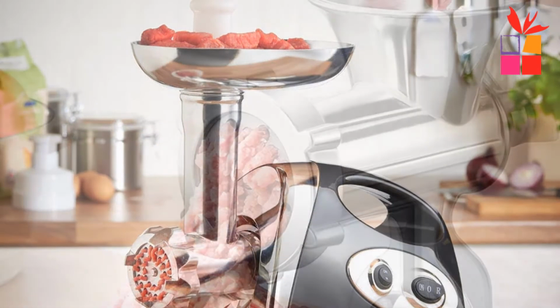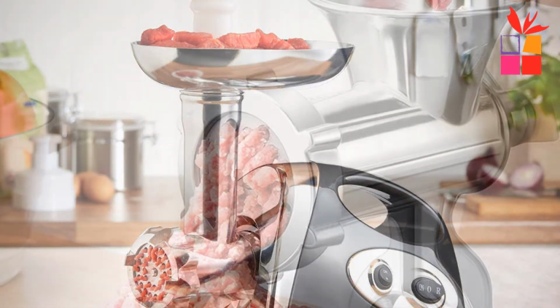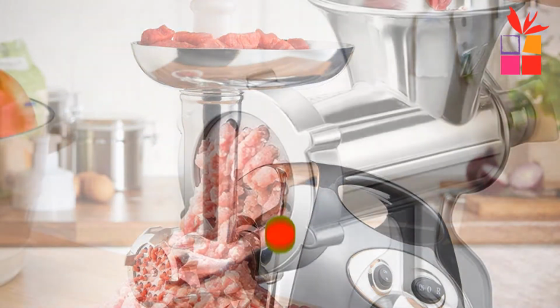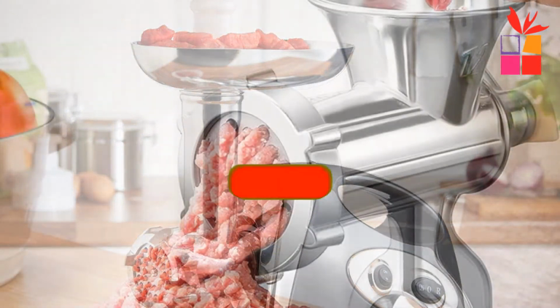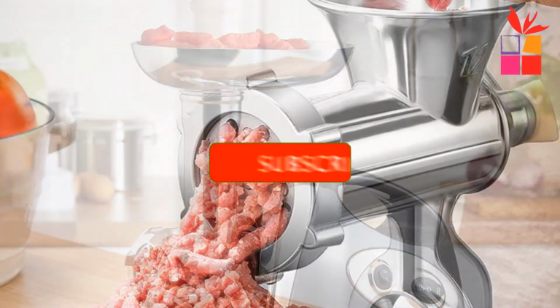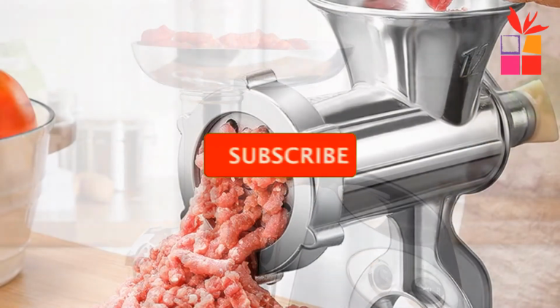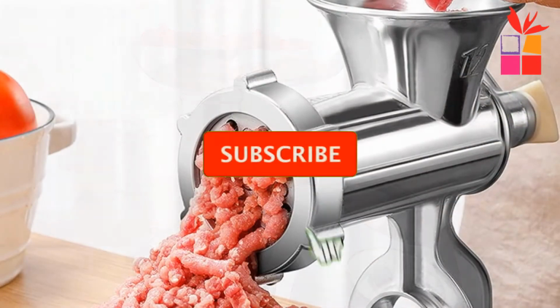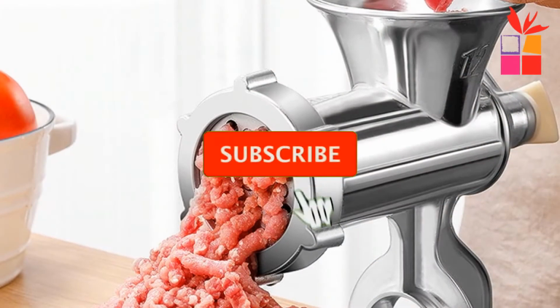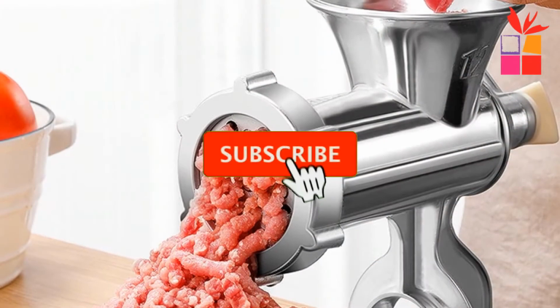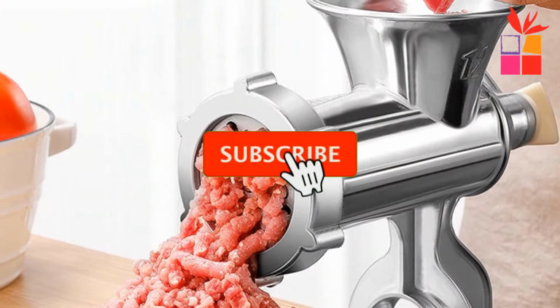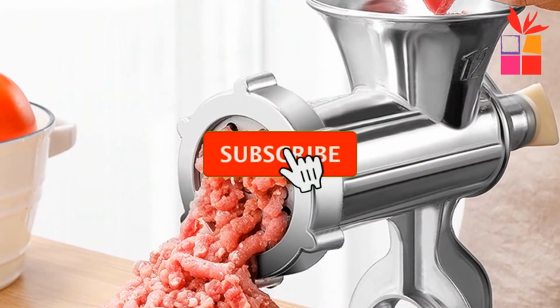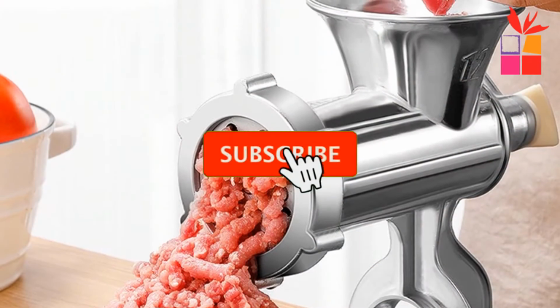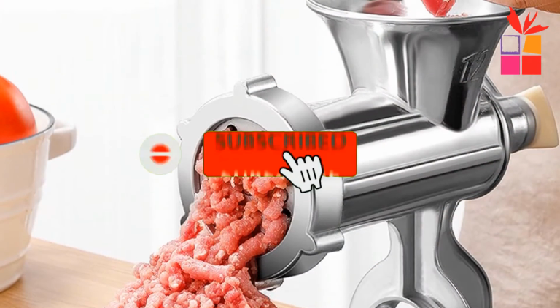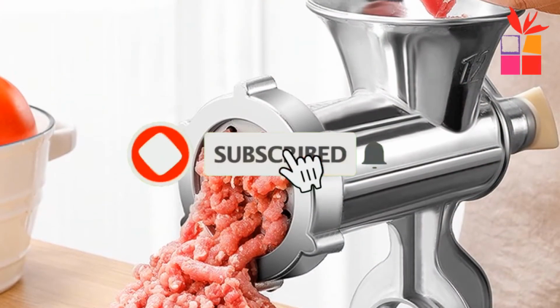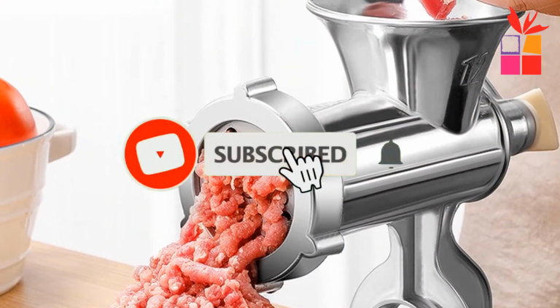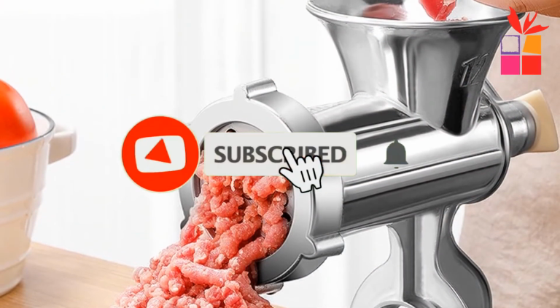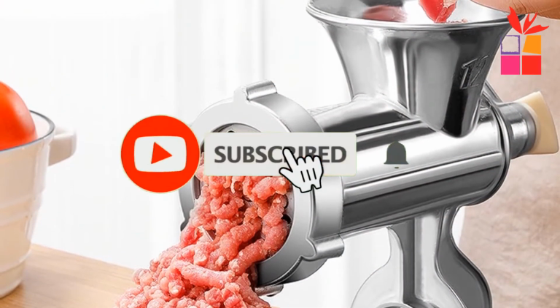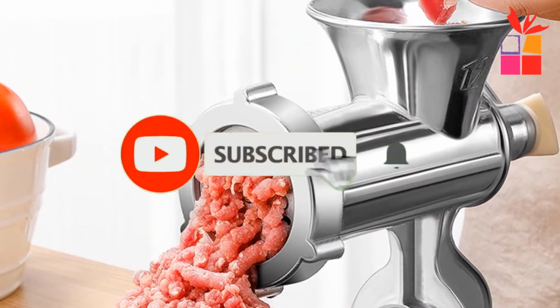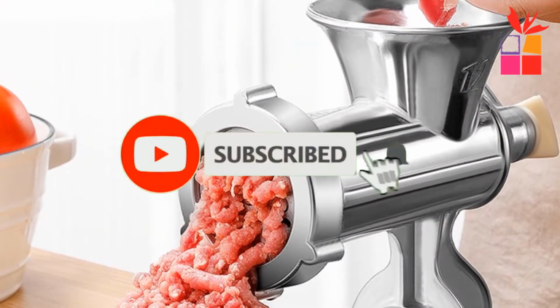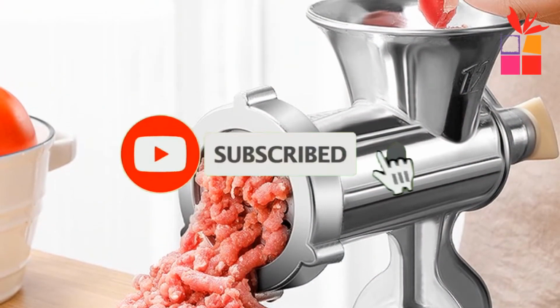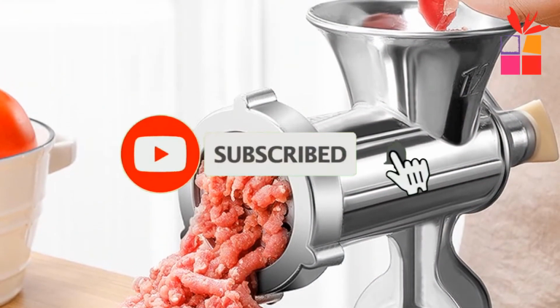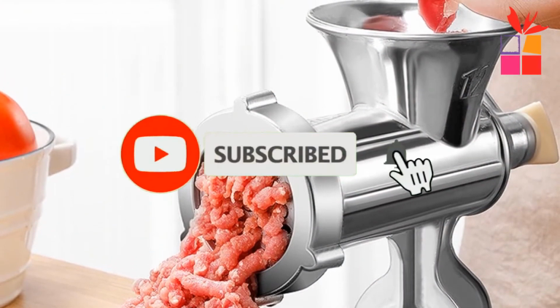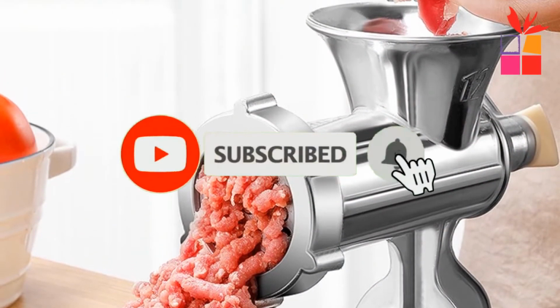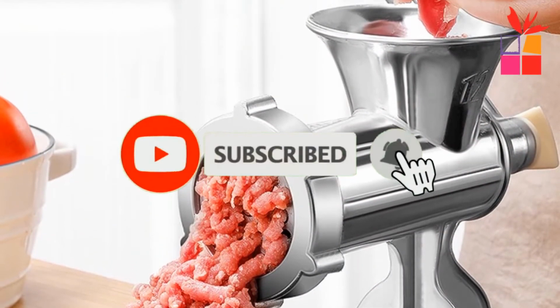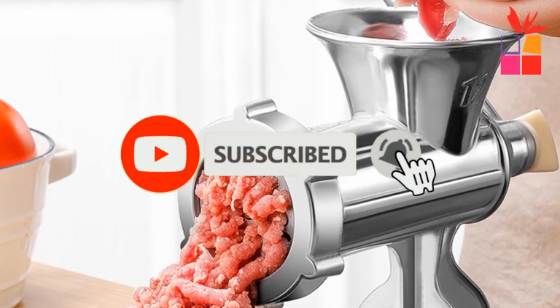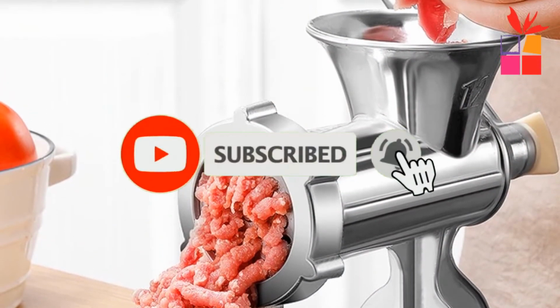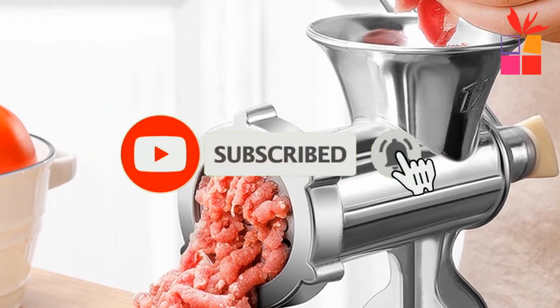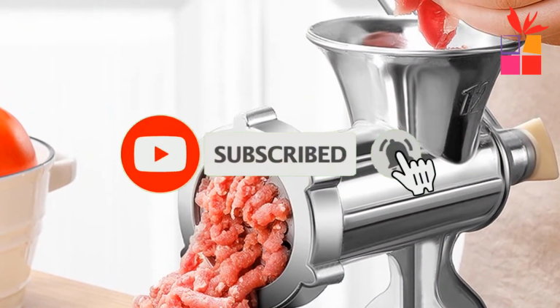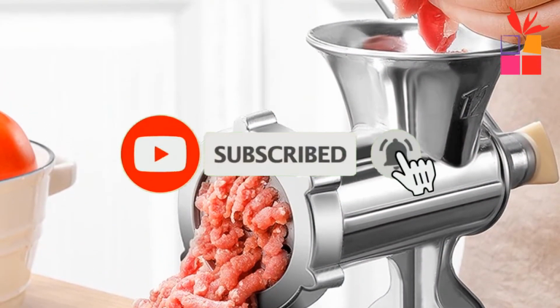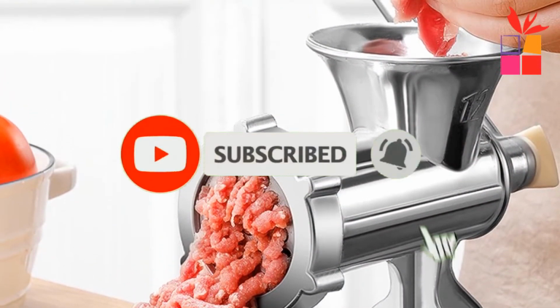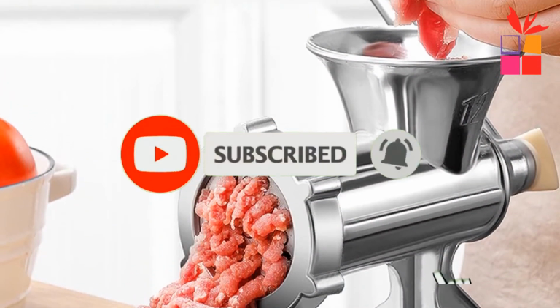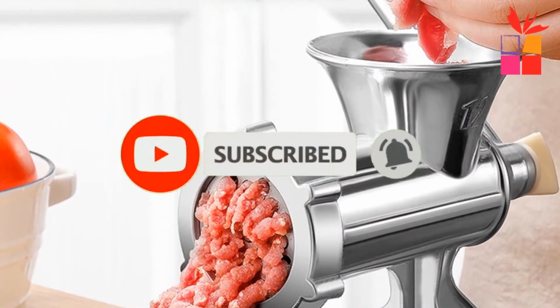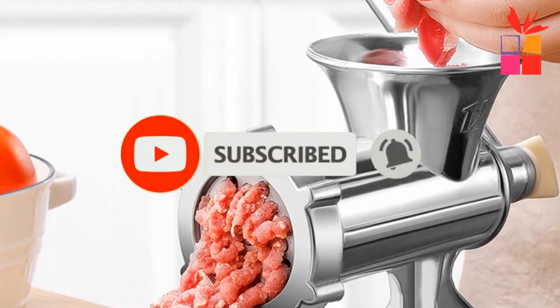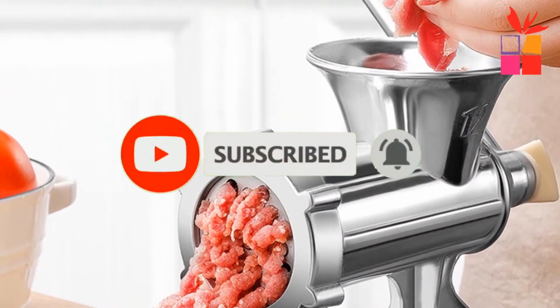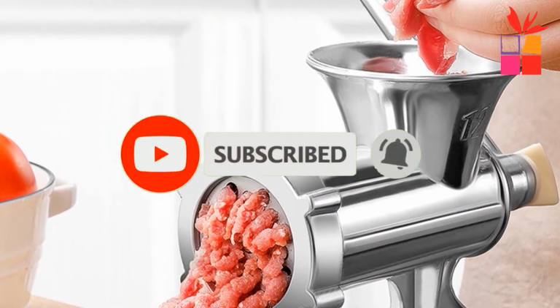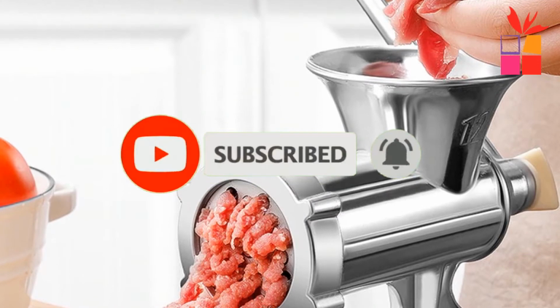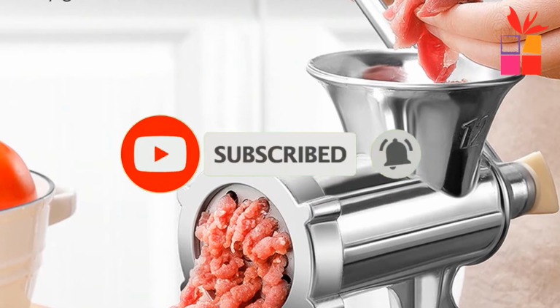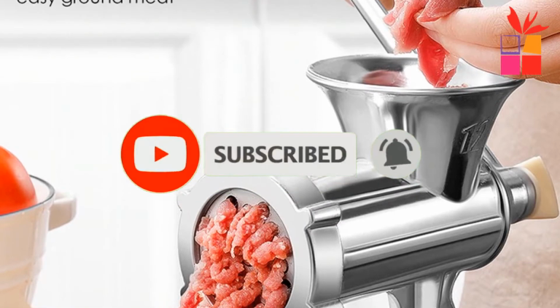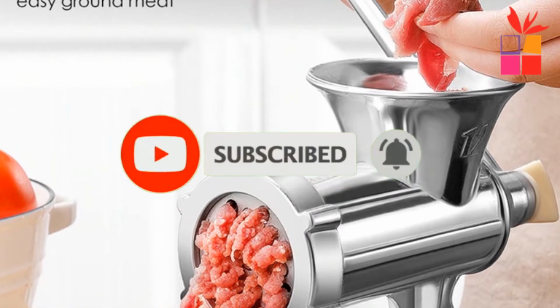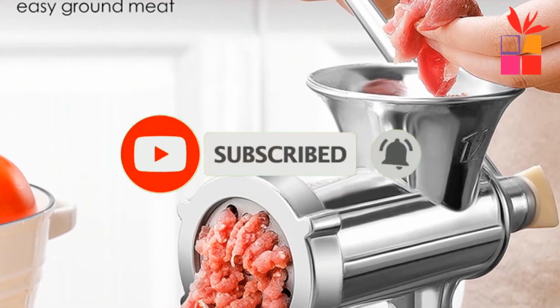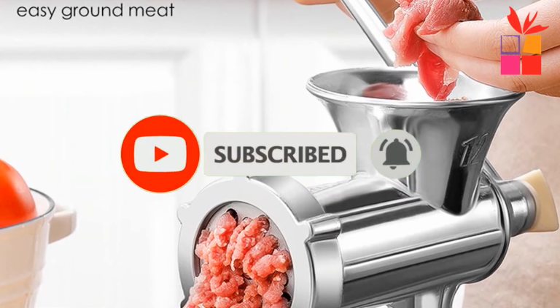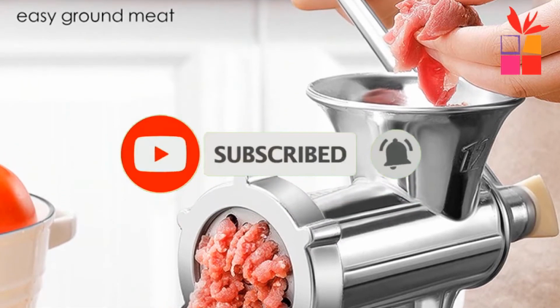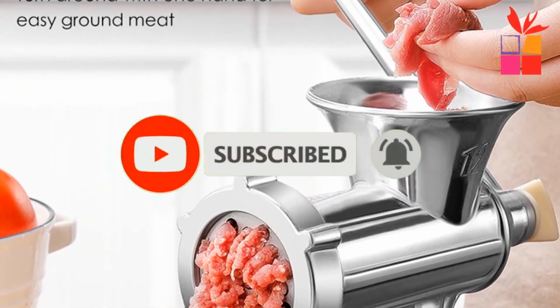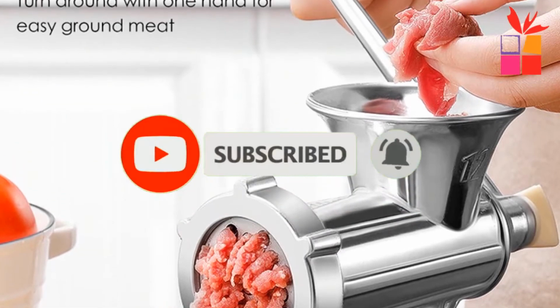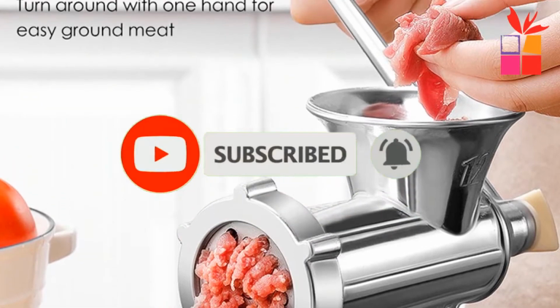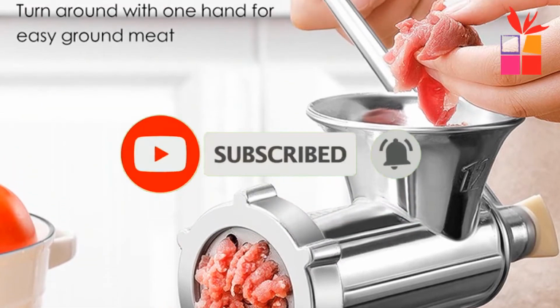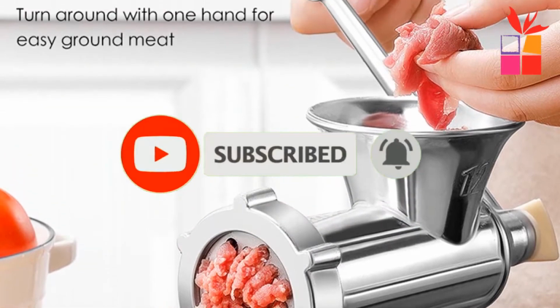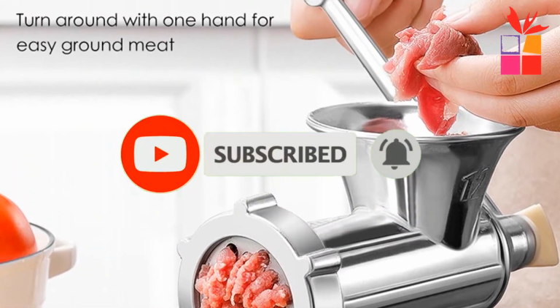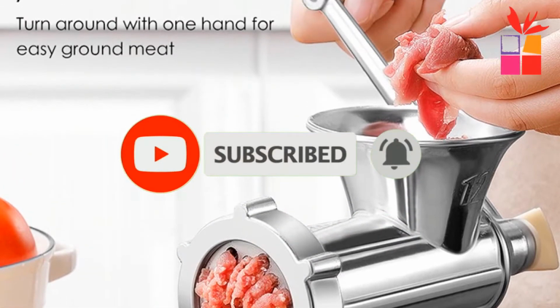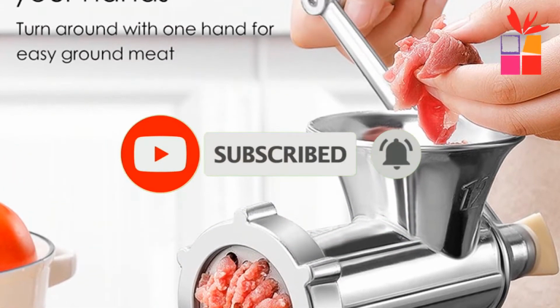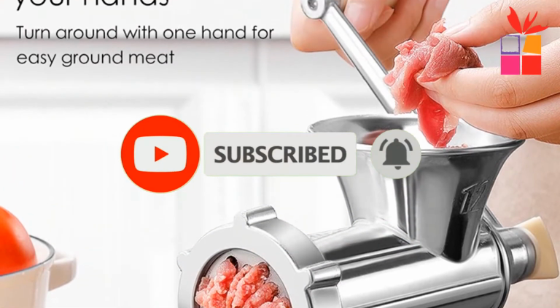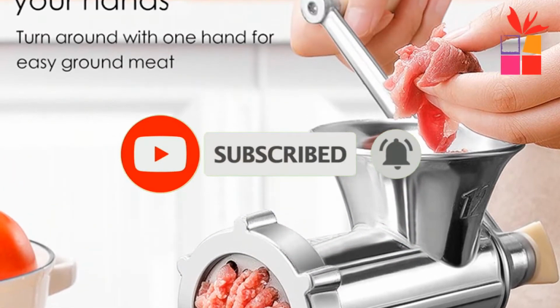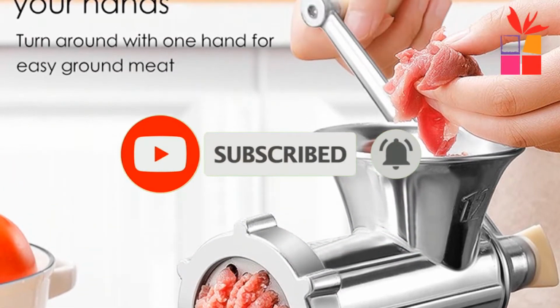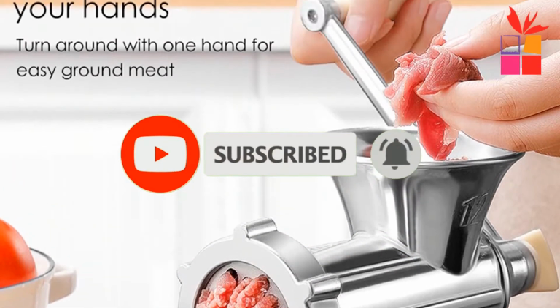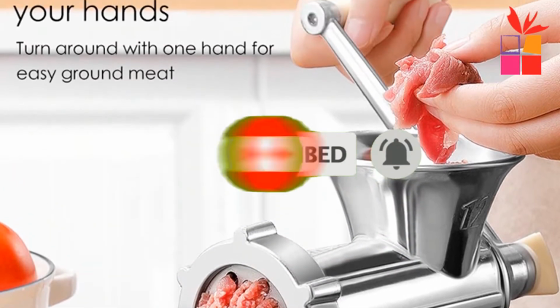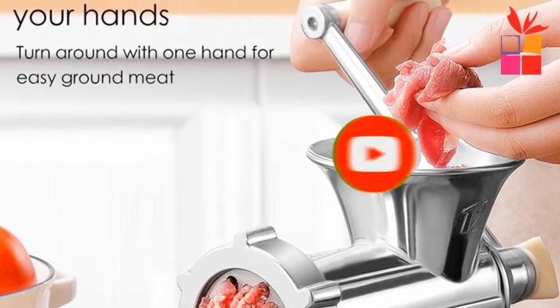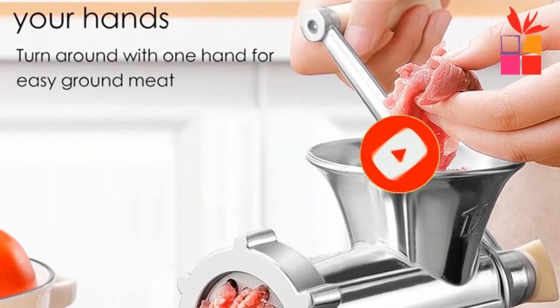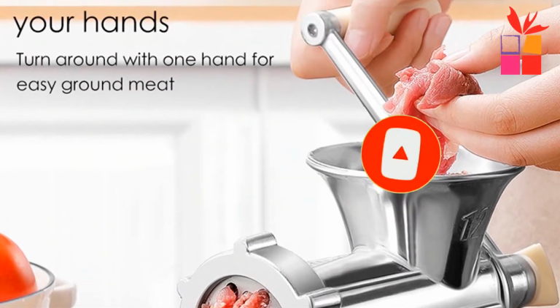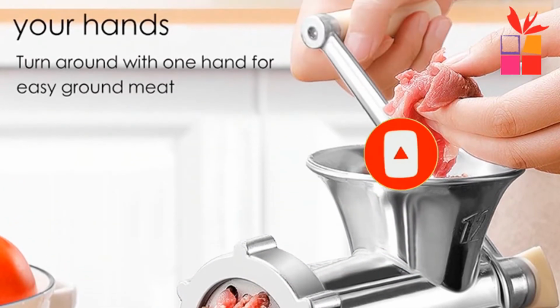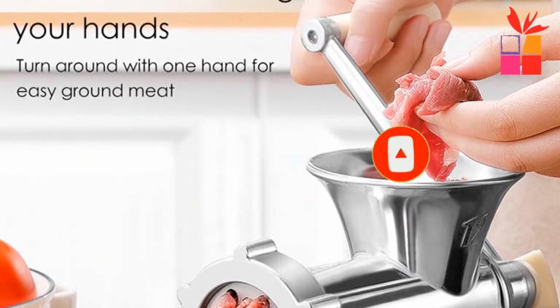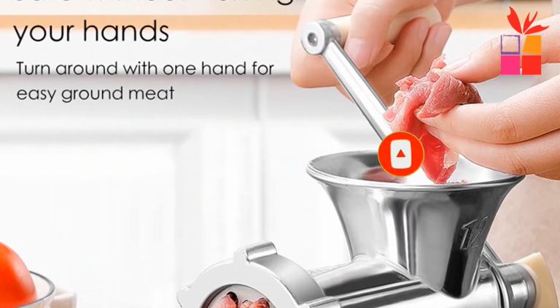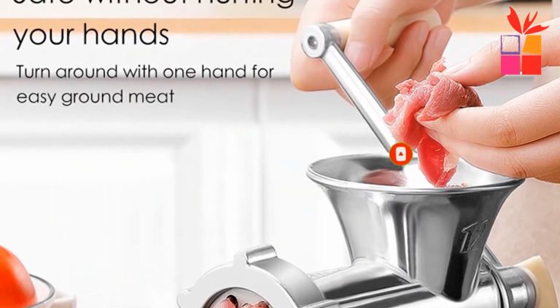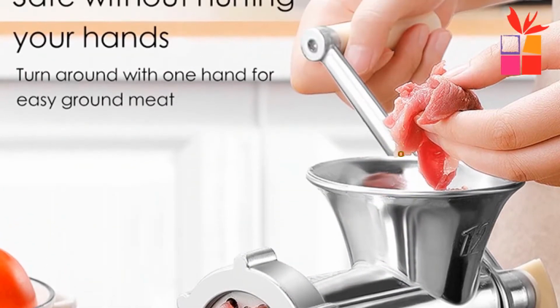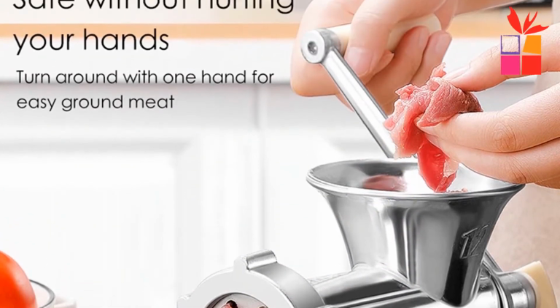Also, make sure you subscribe to stay up to date with the latest technology reviews videos. Okay, so let's get started with the video.